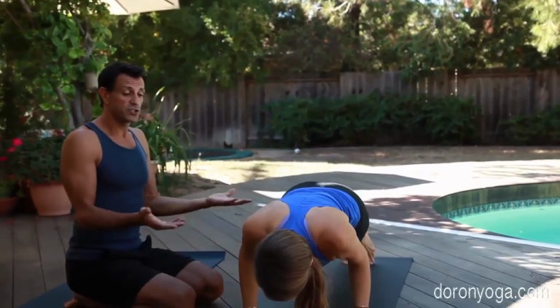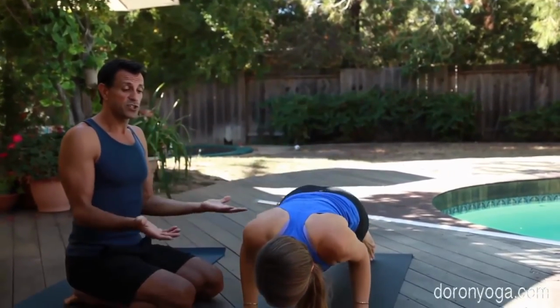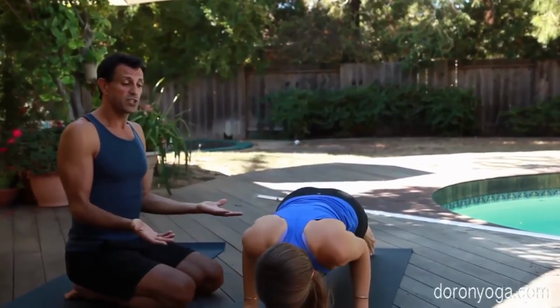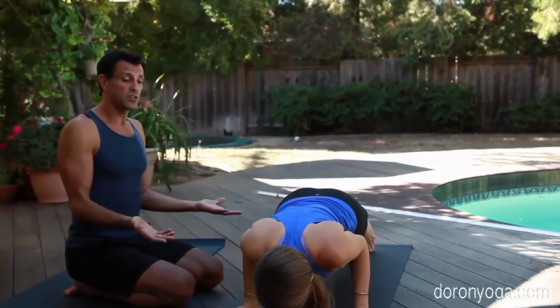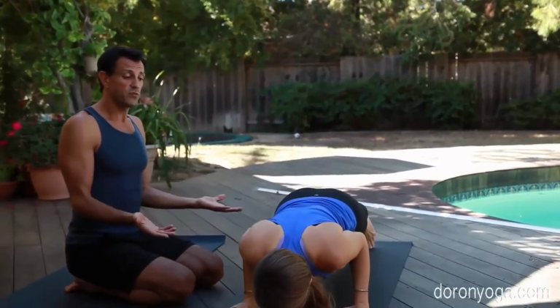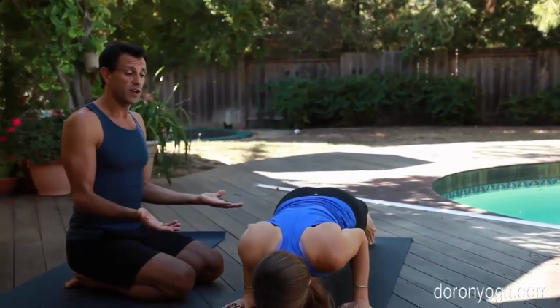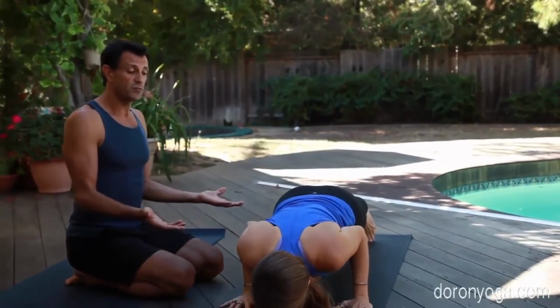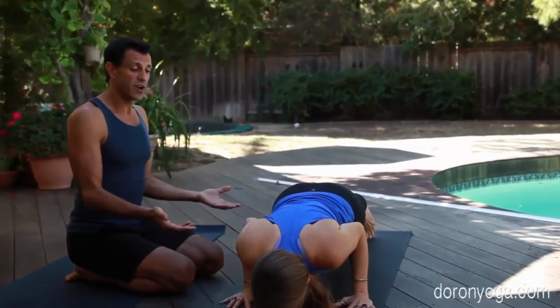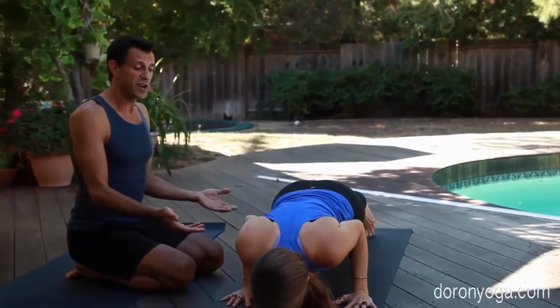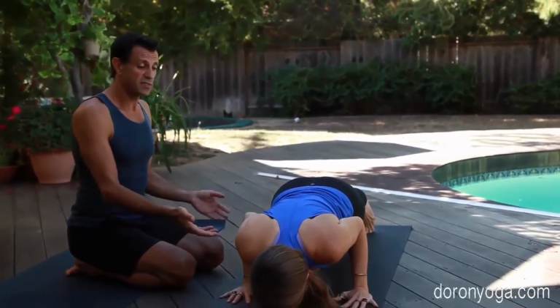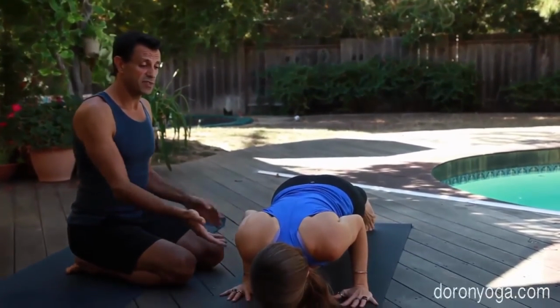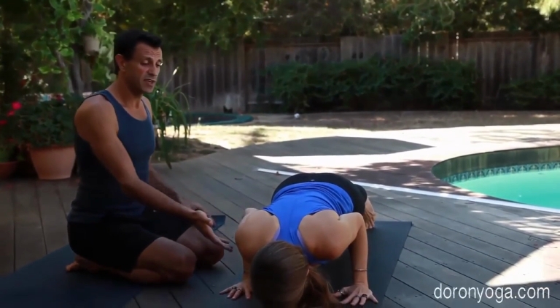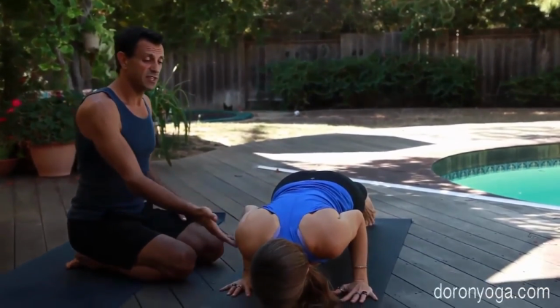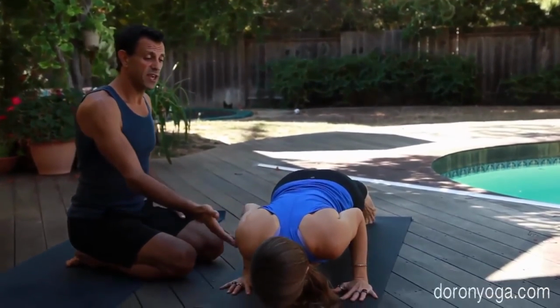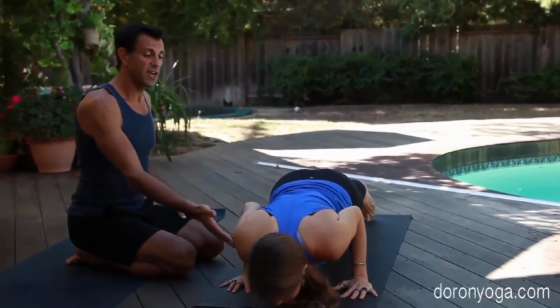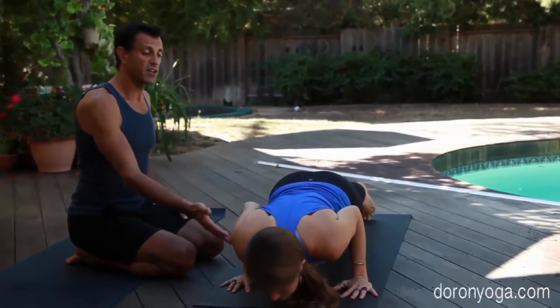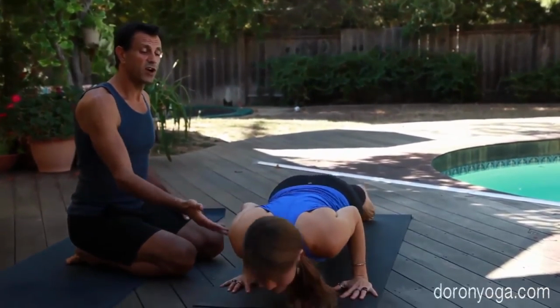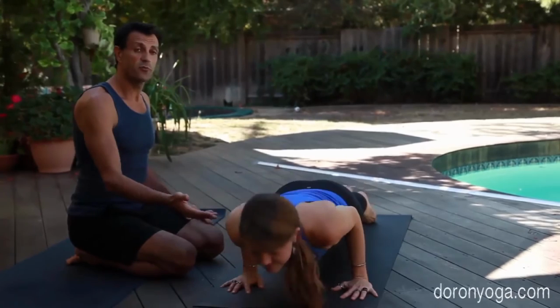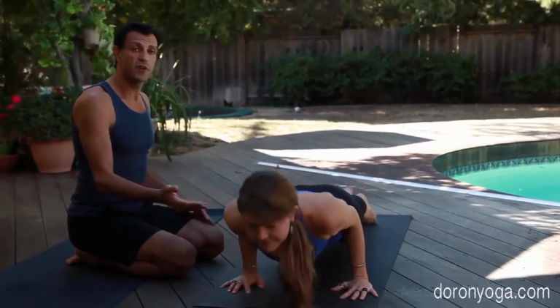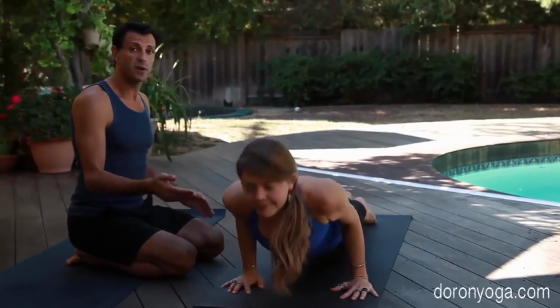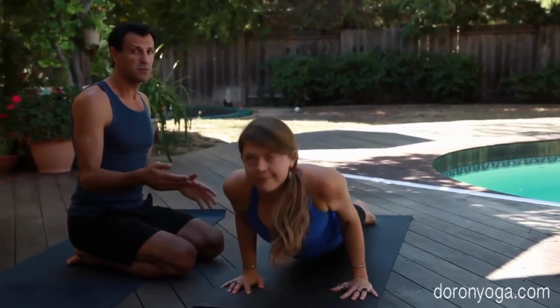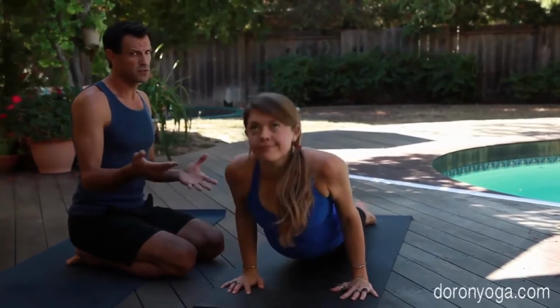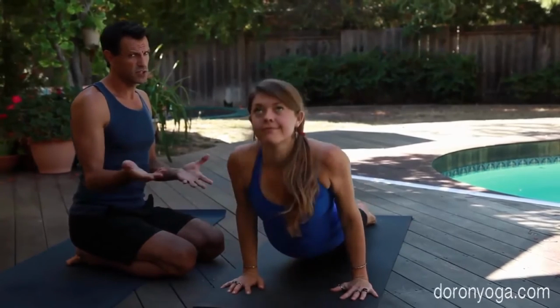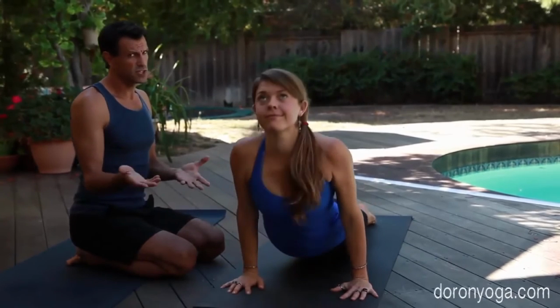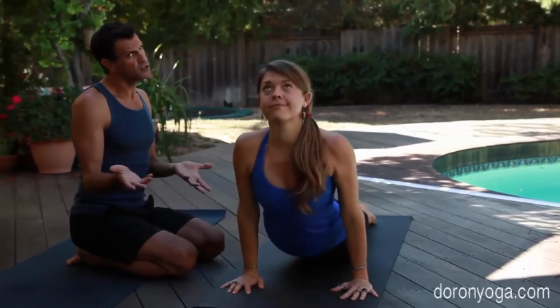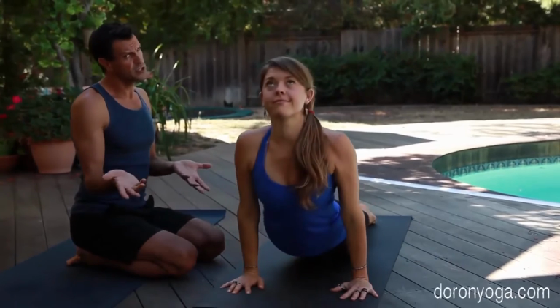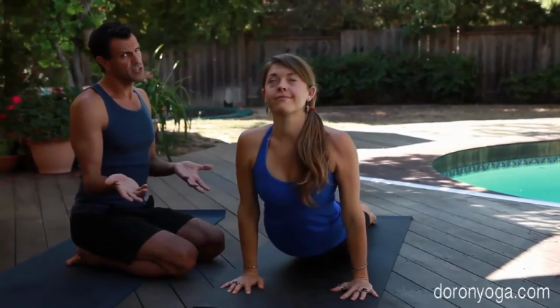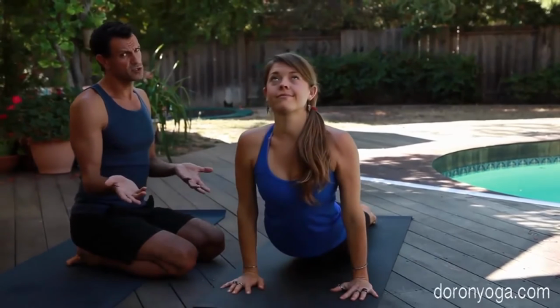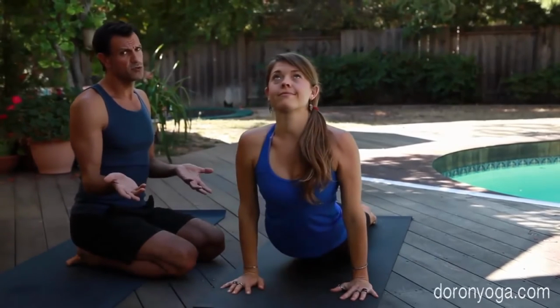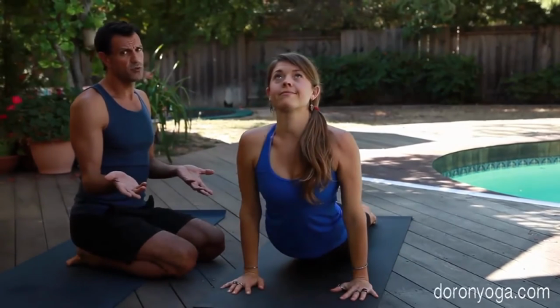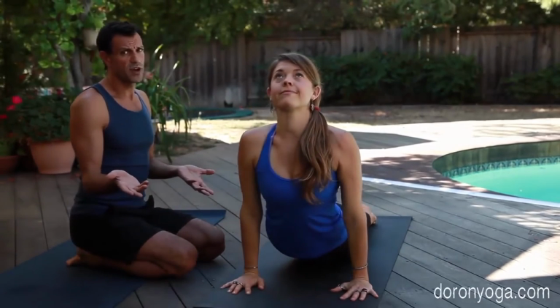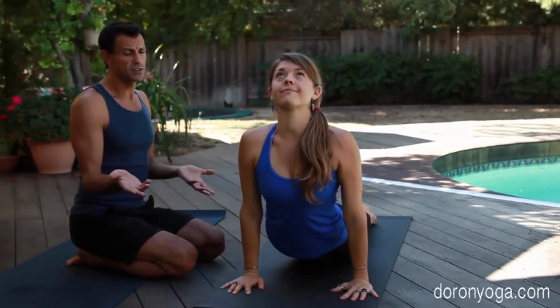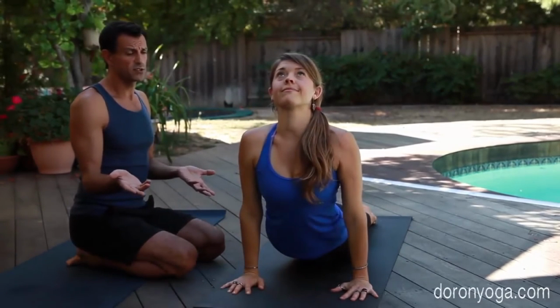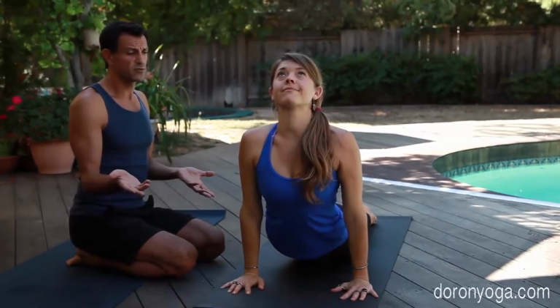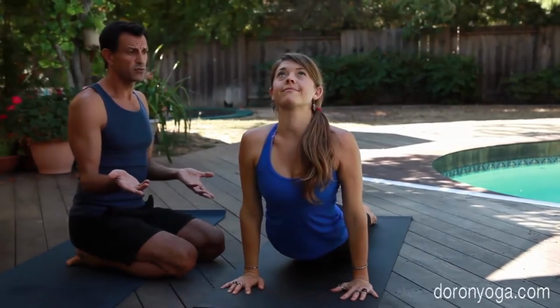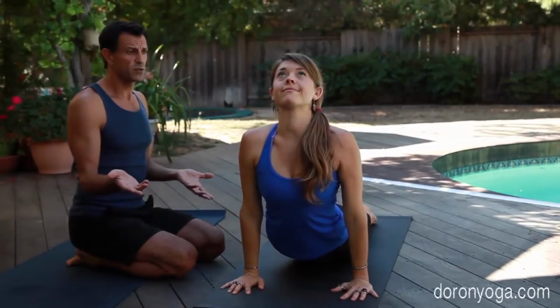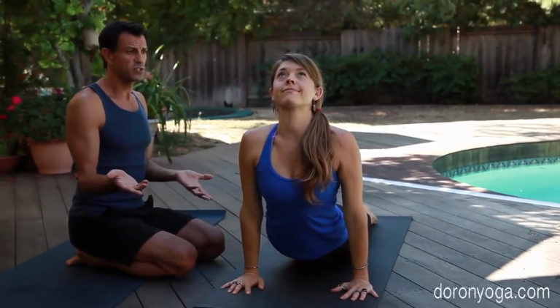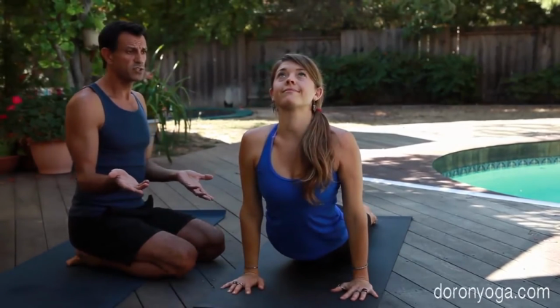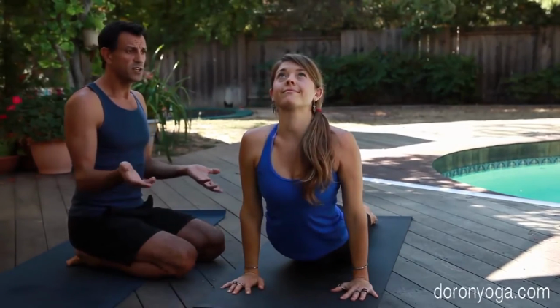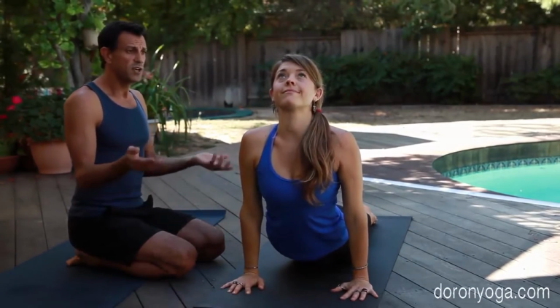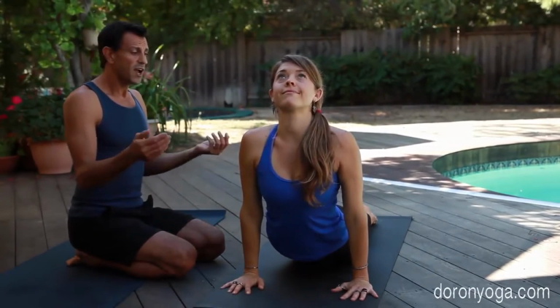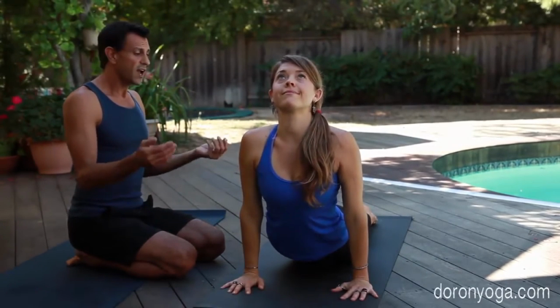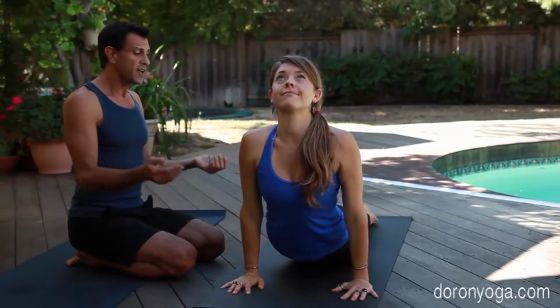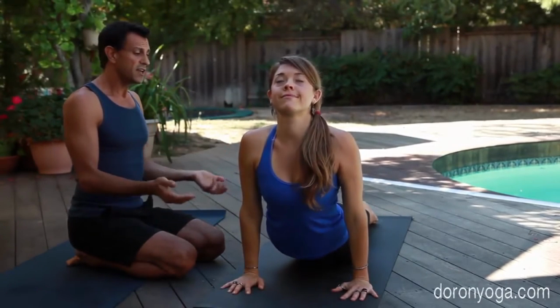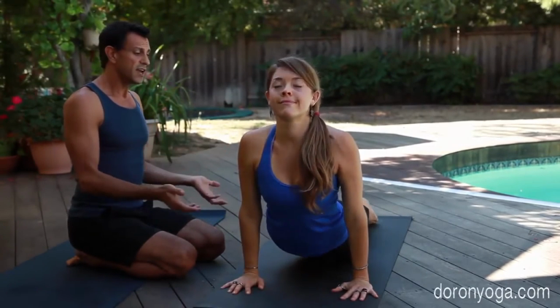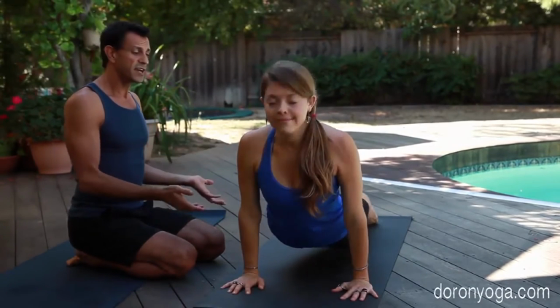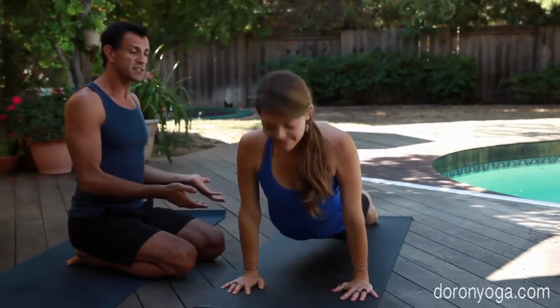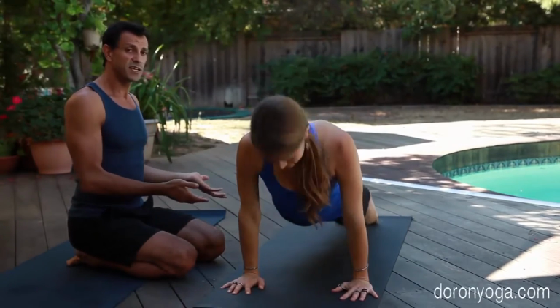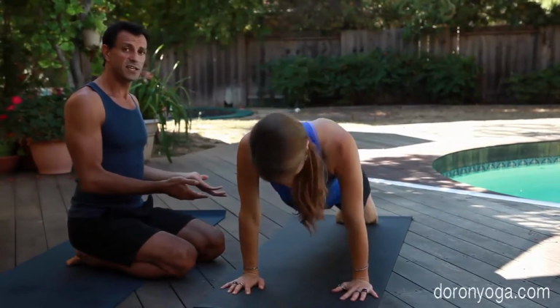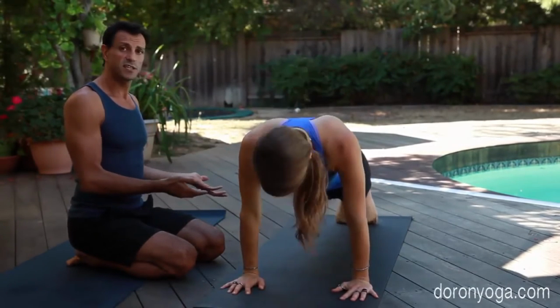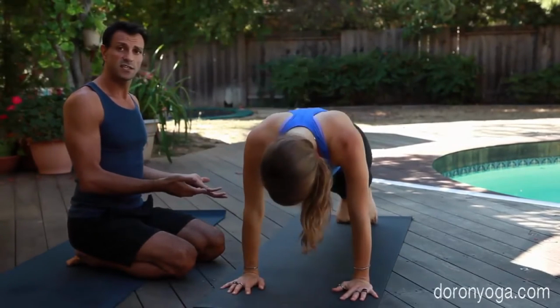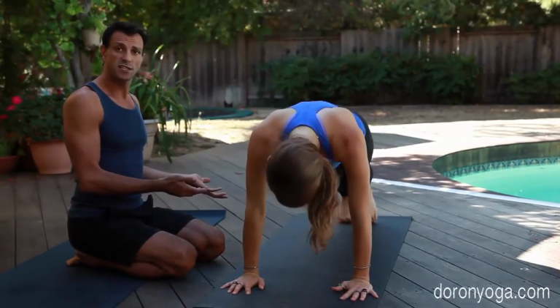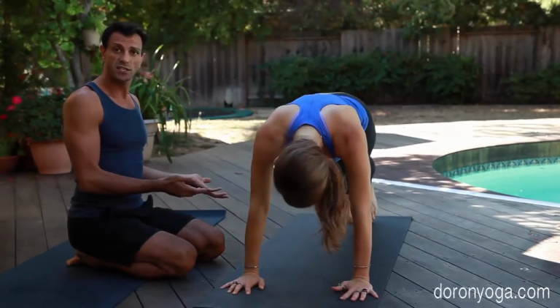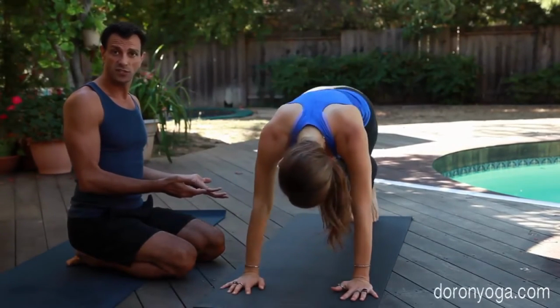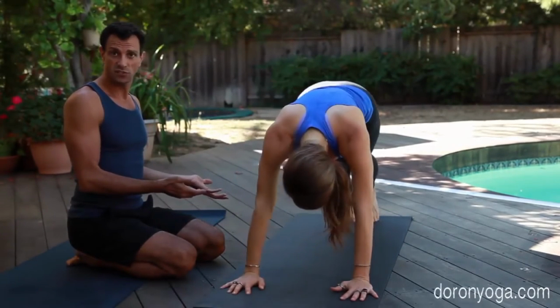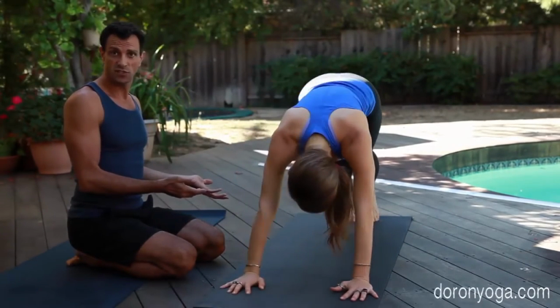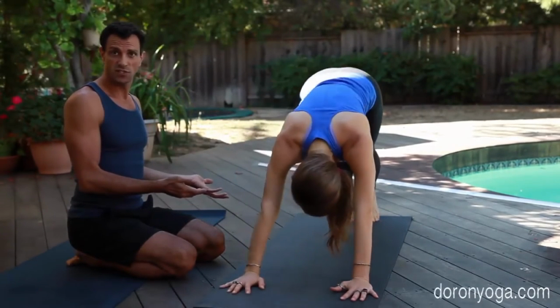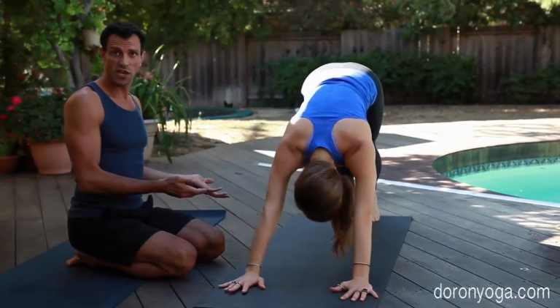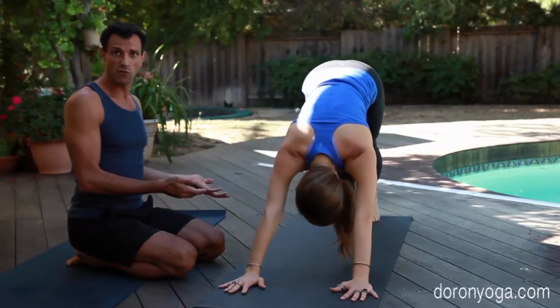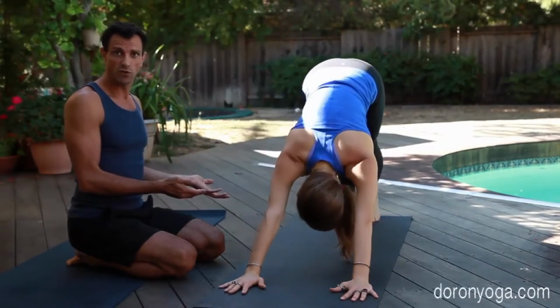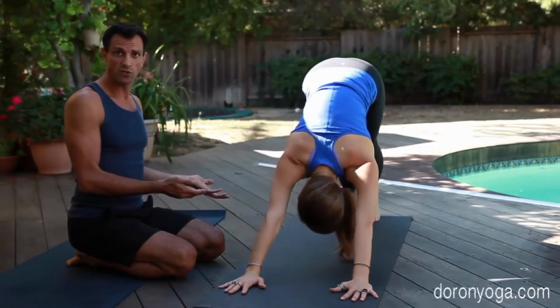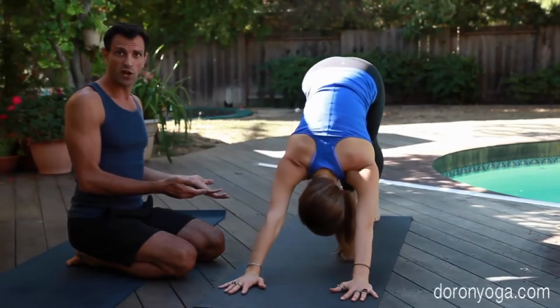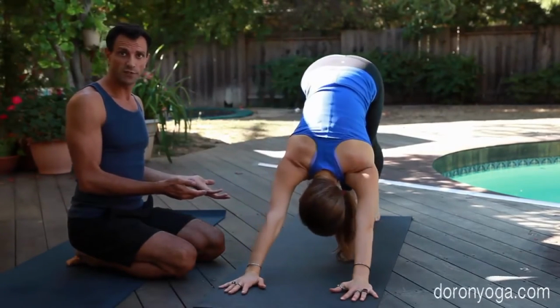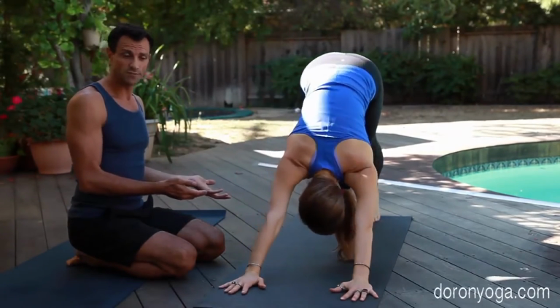Traditionally one breath — inhale, open up. If you need to take two breaths, of course, and exhale into the downward dog.